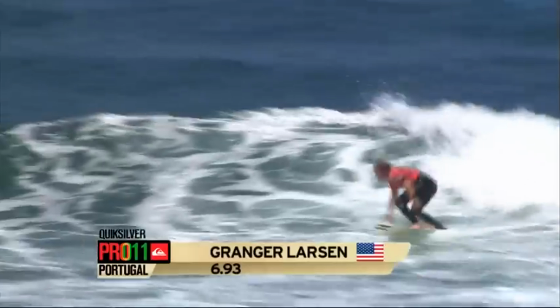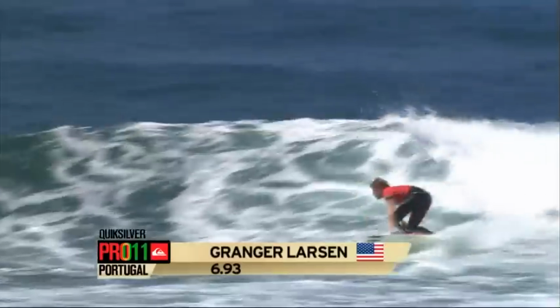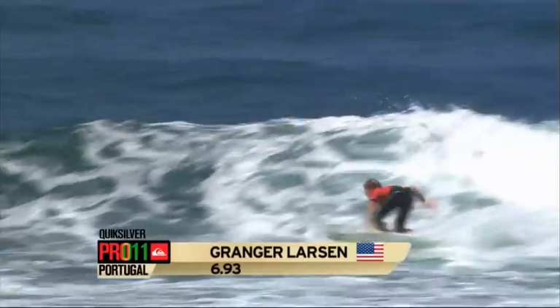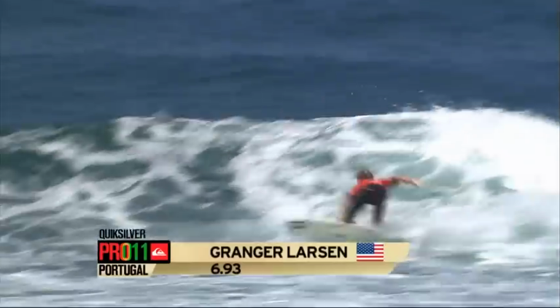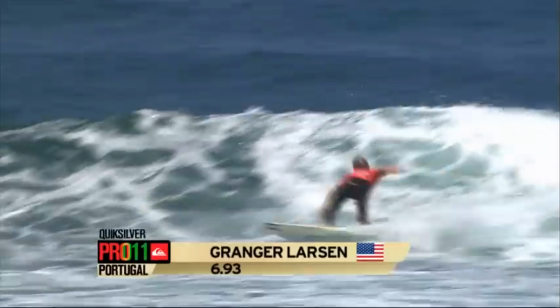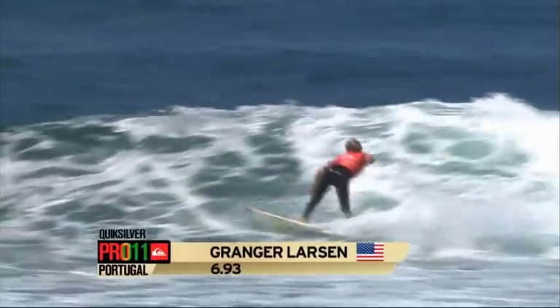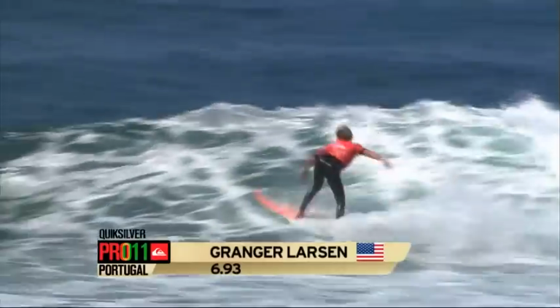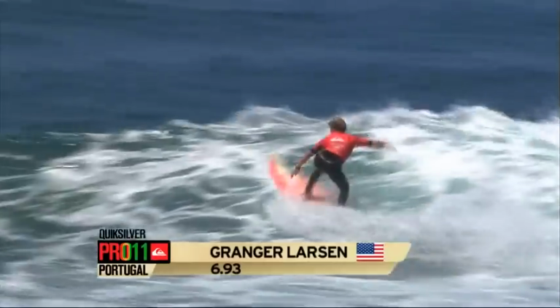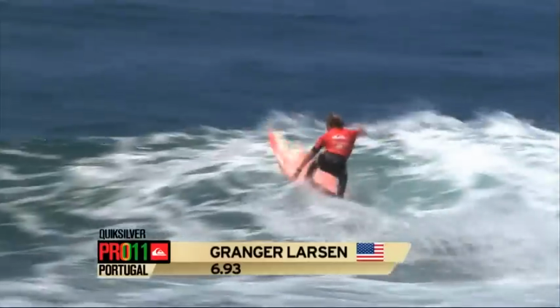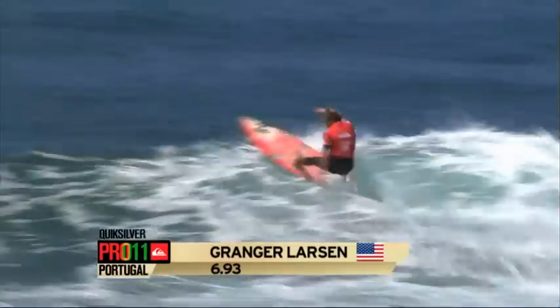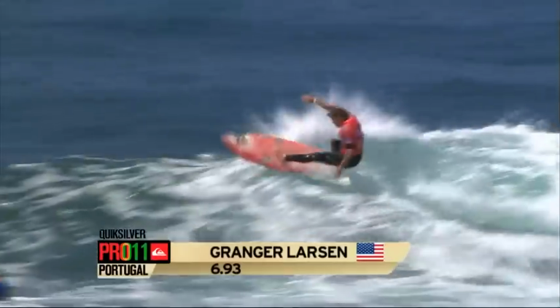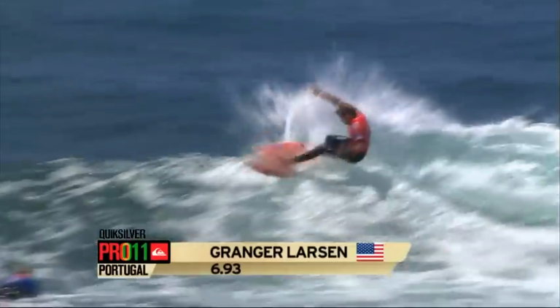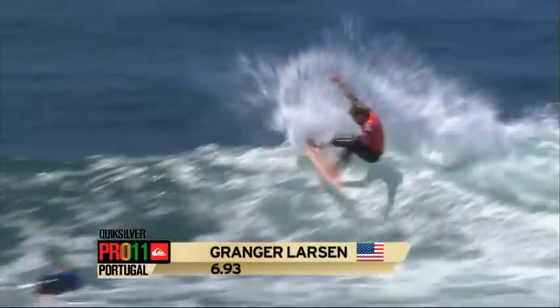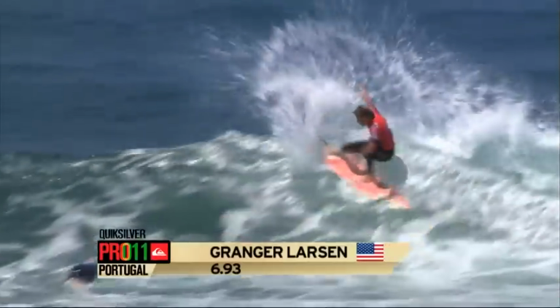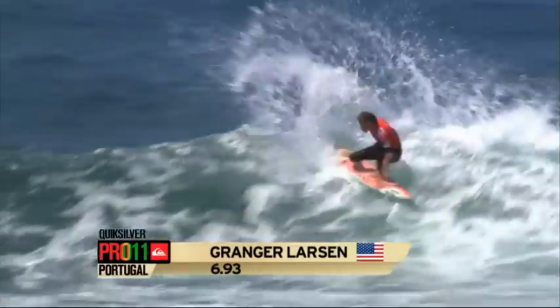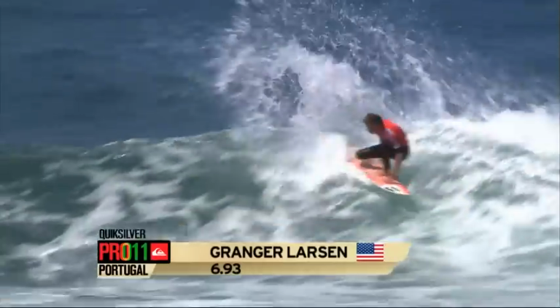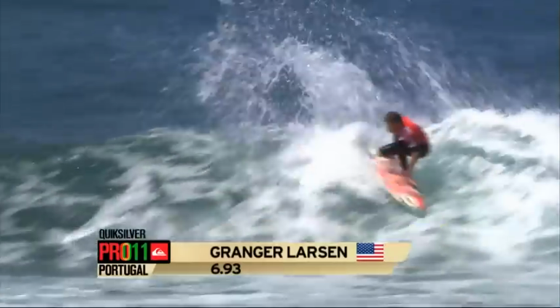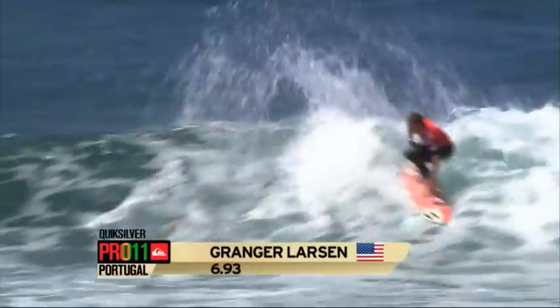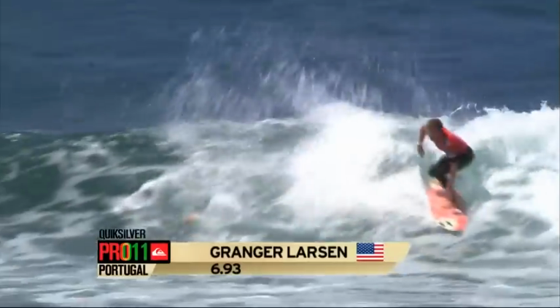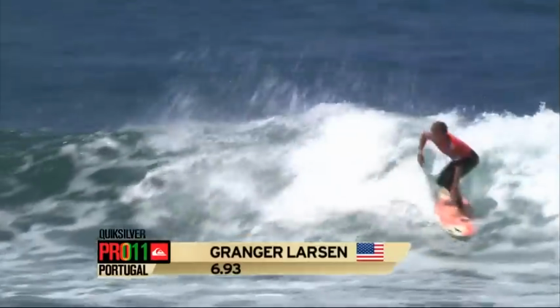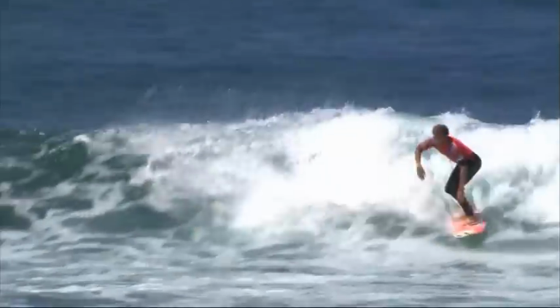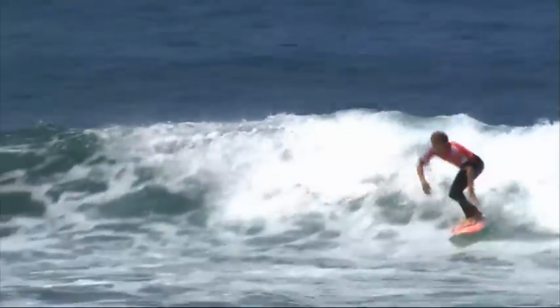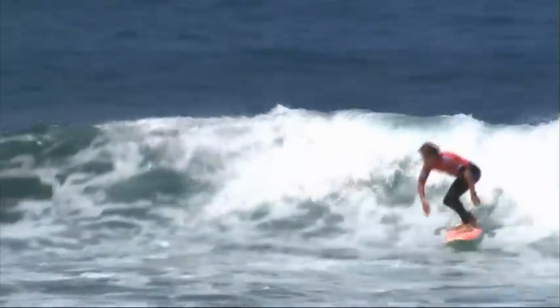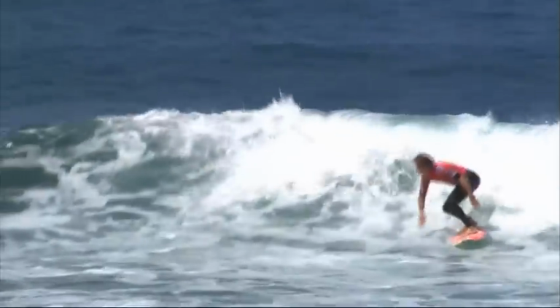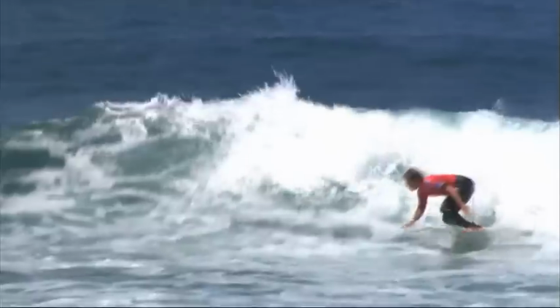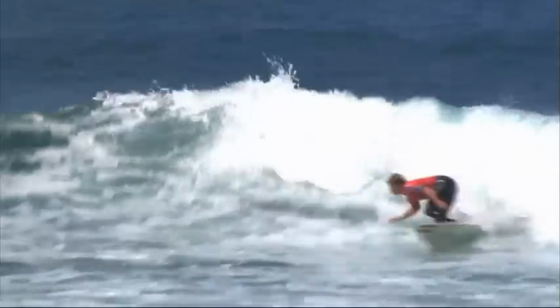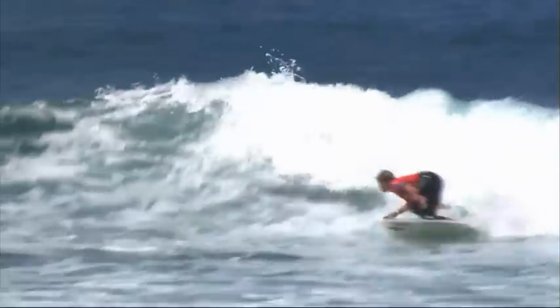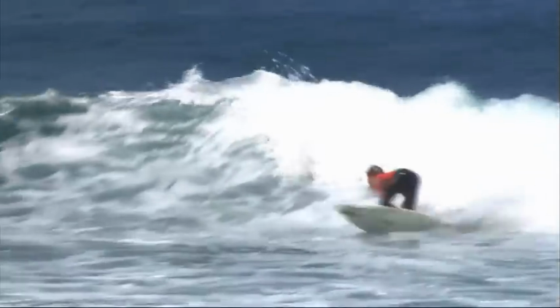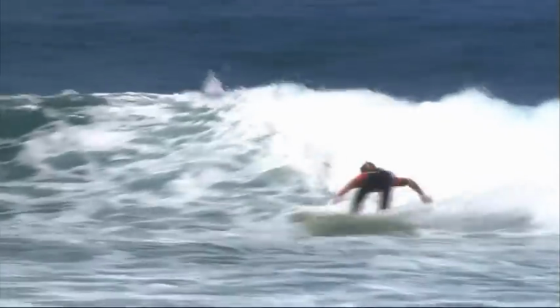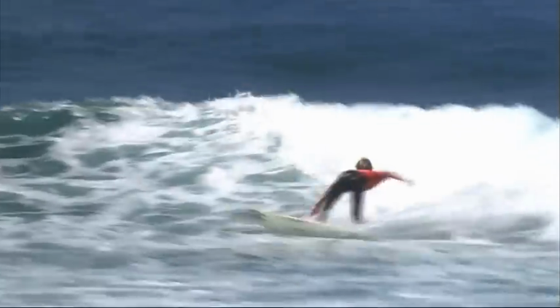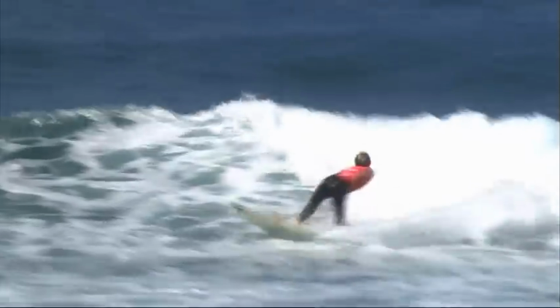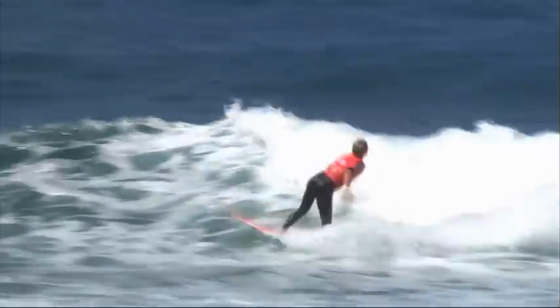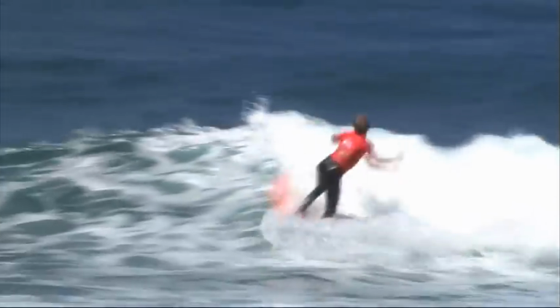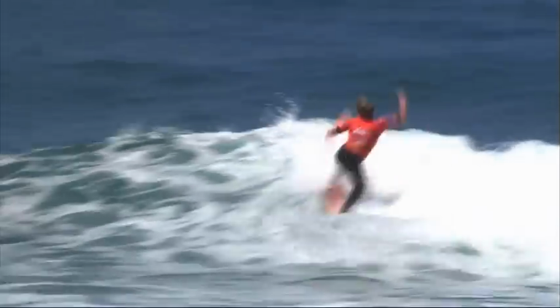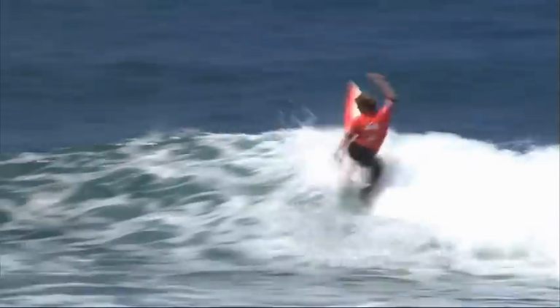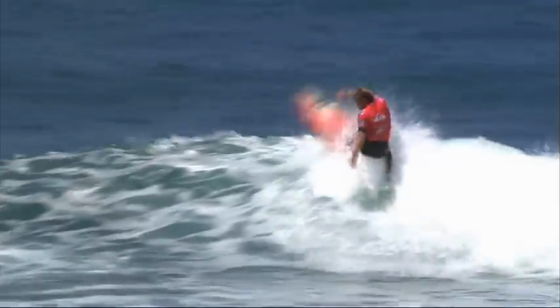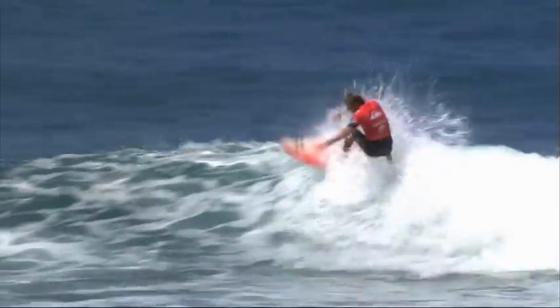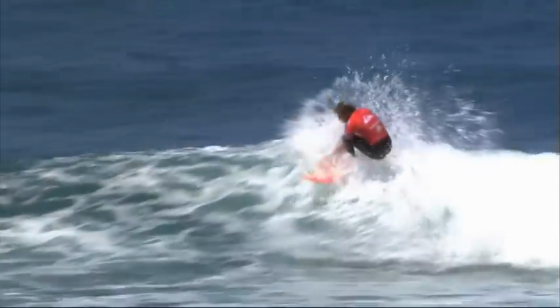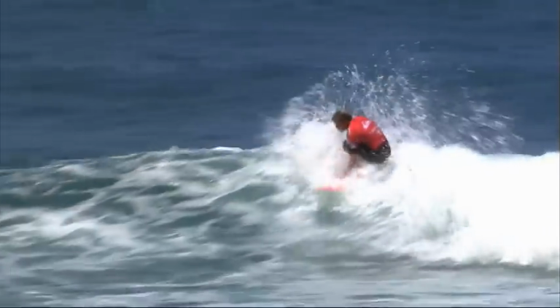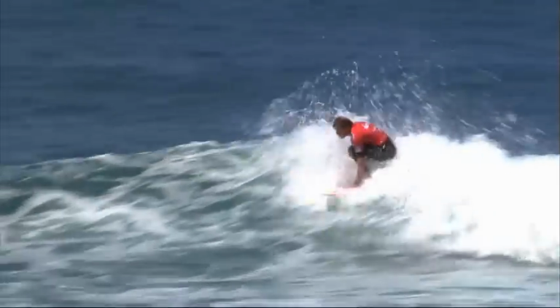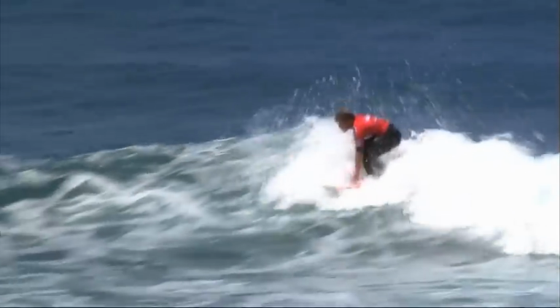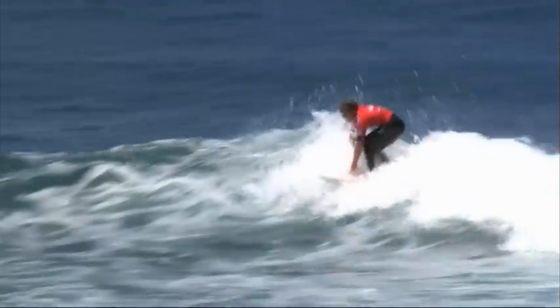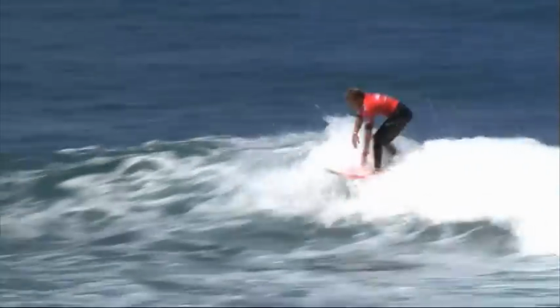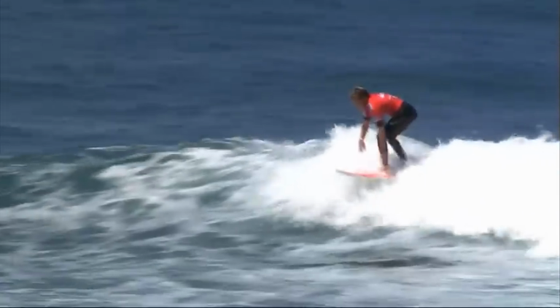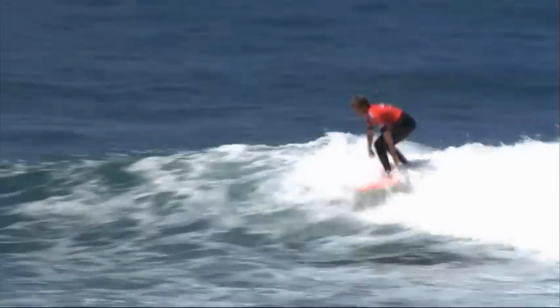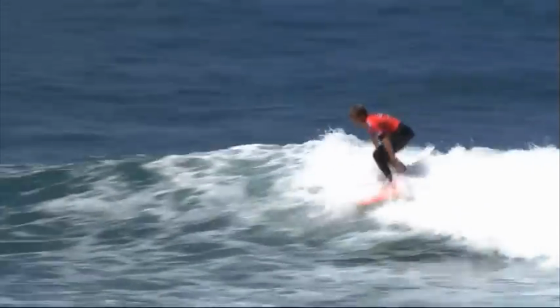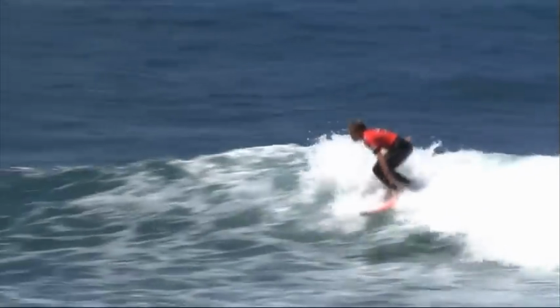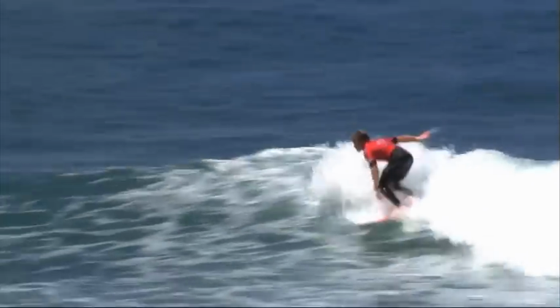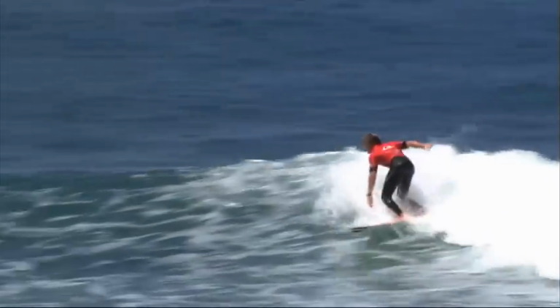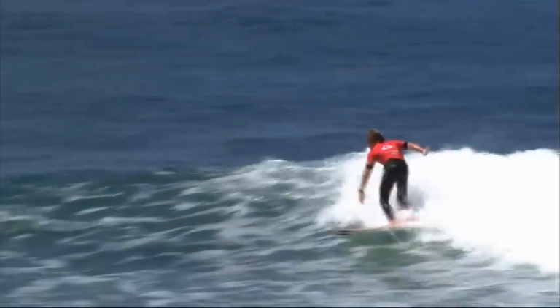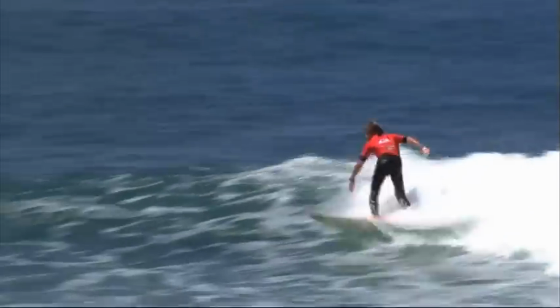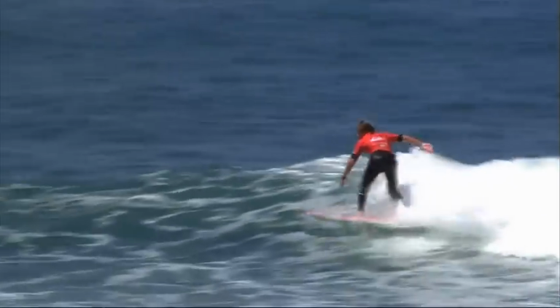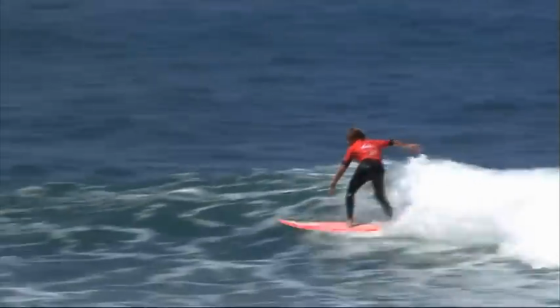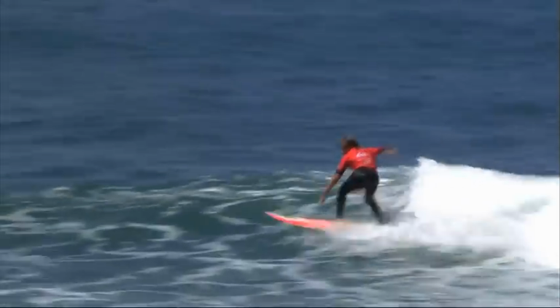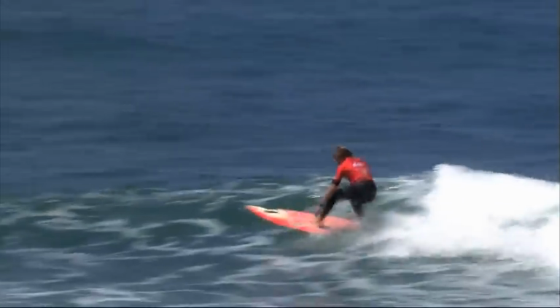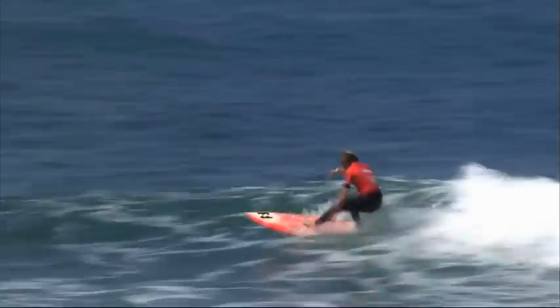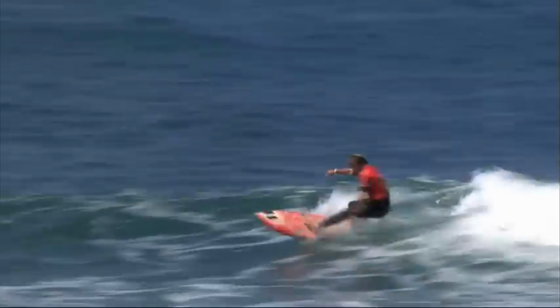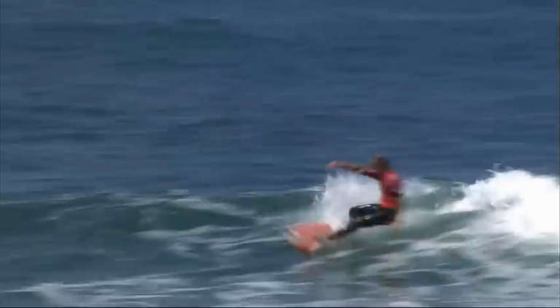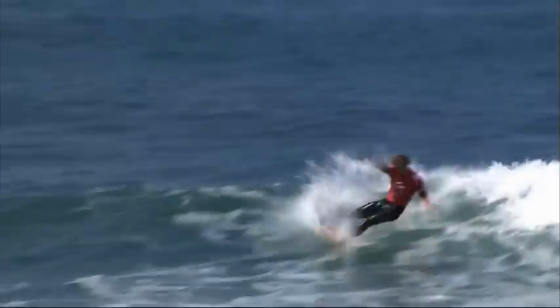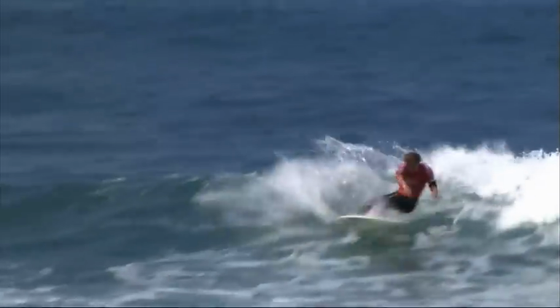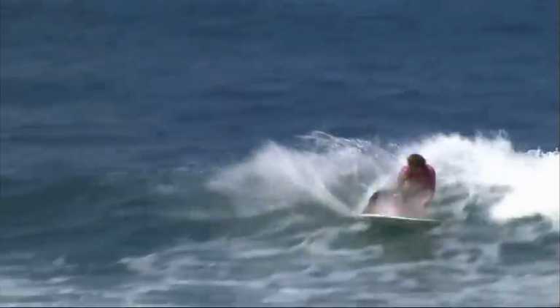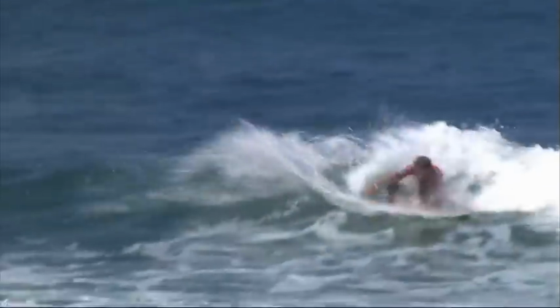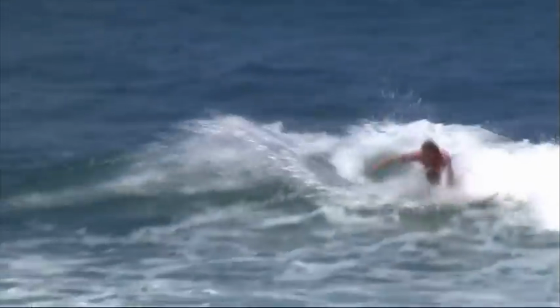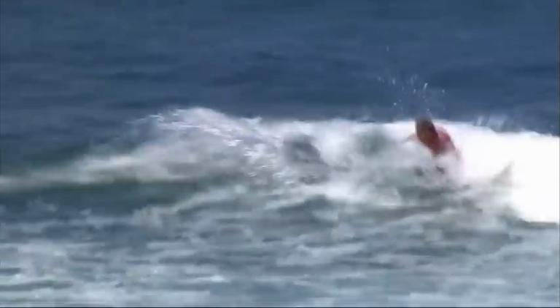That was a nice turn here from Granger Larson. Oh, and another one. Wow. The patience has paid off here for Granger.